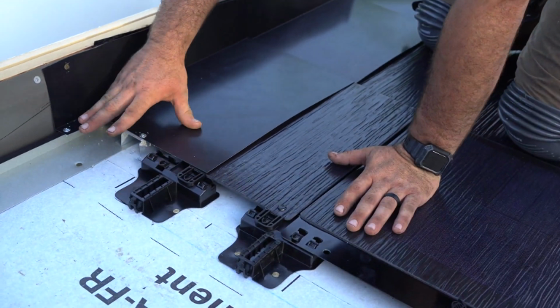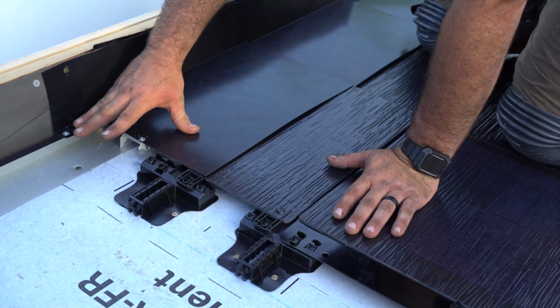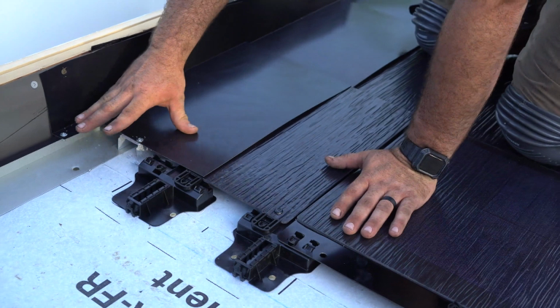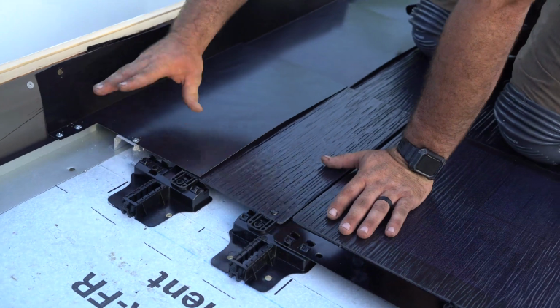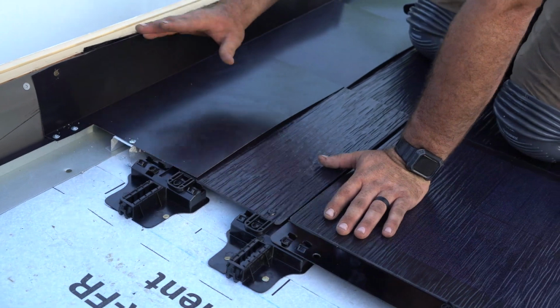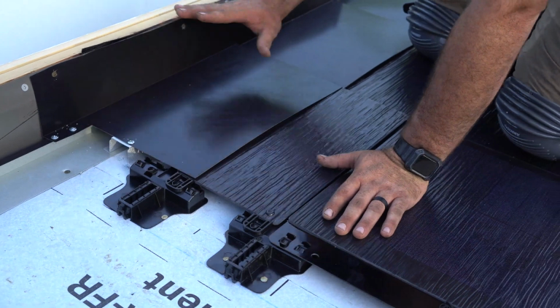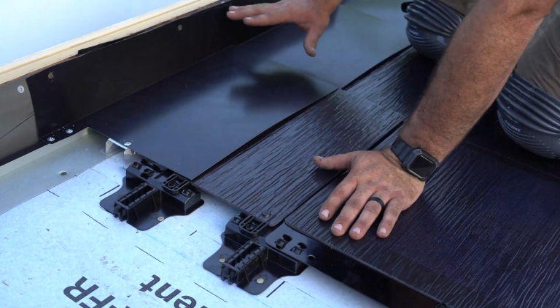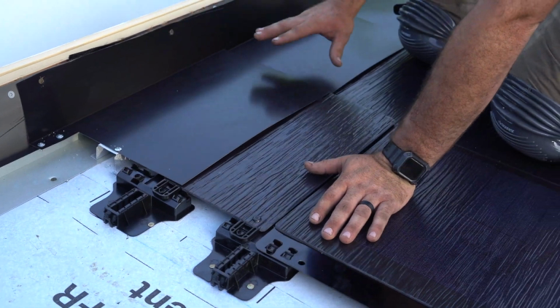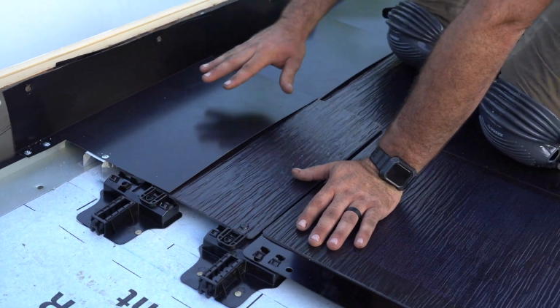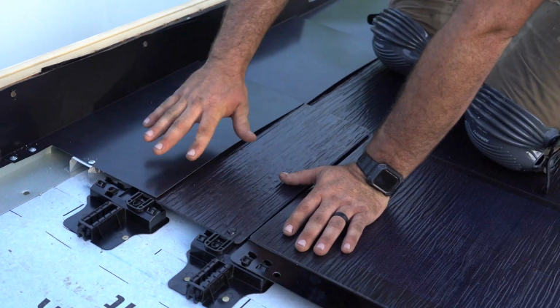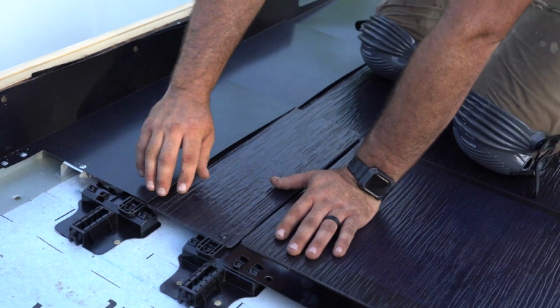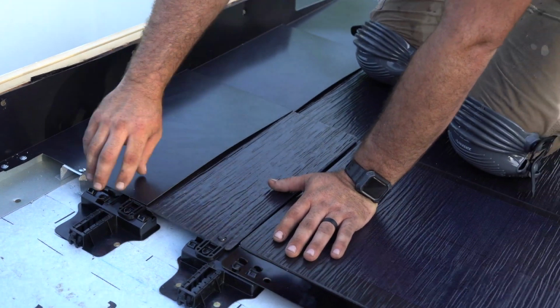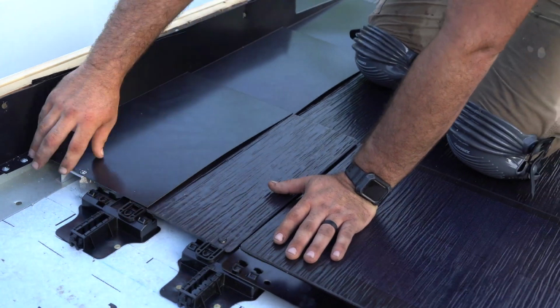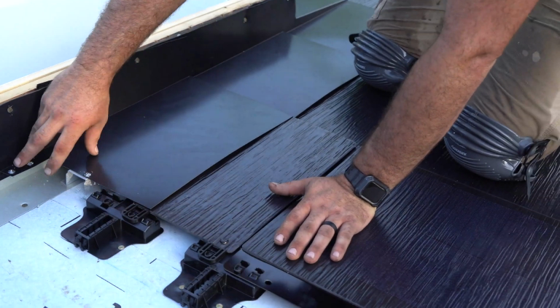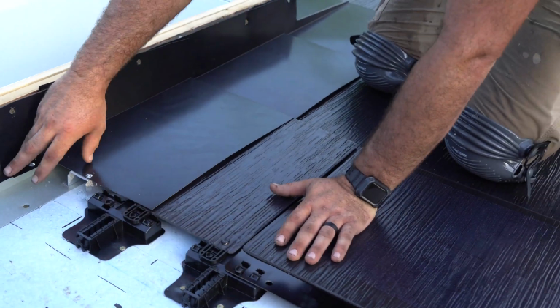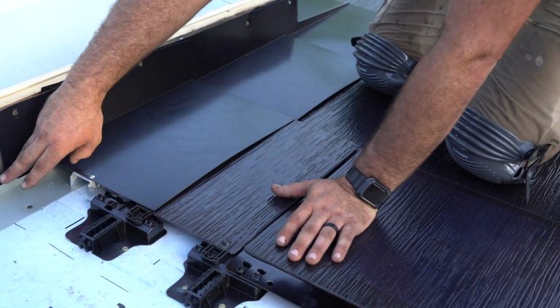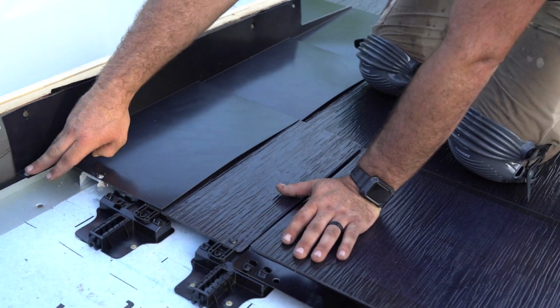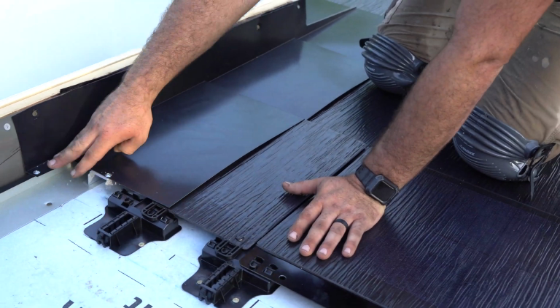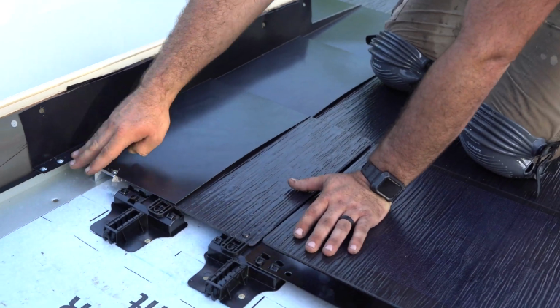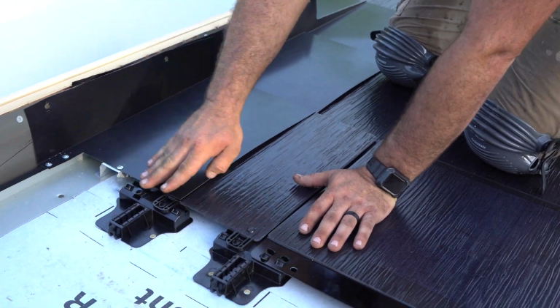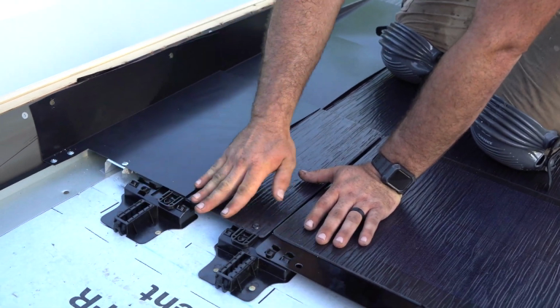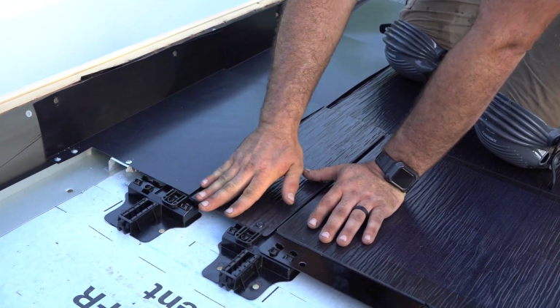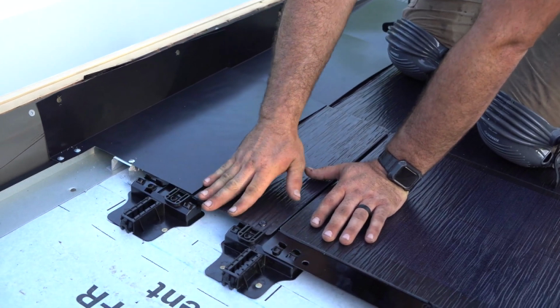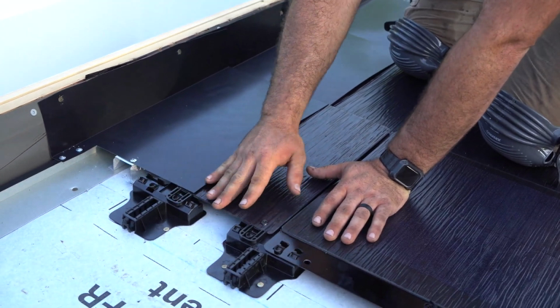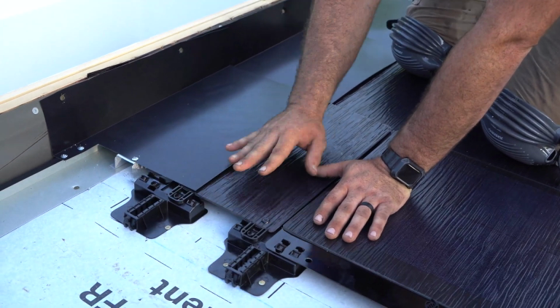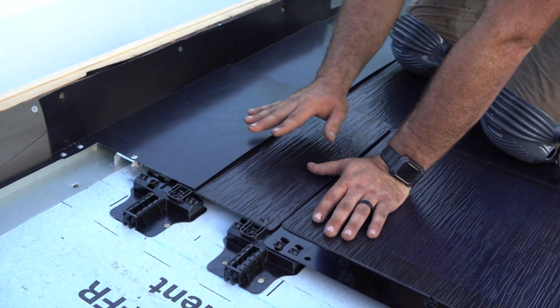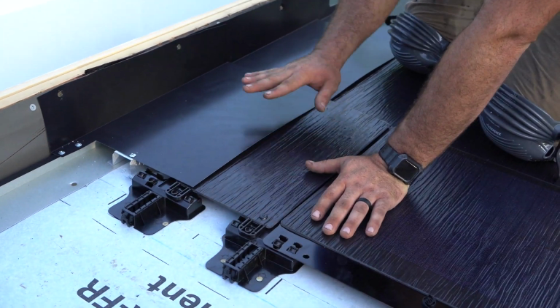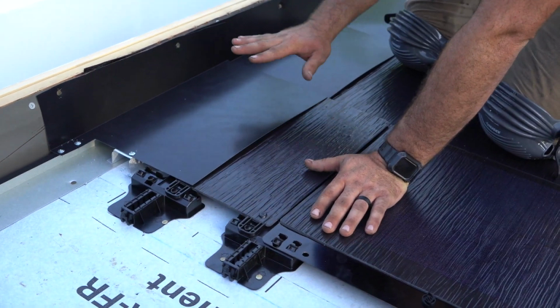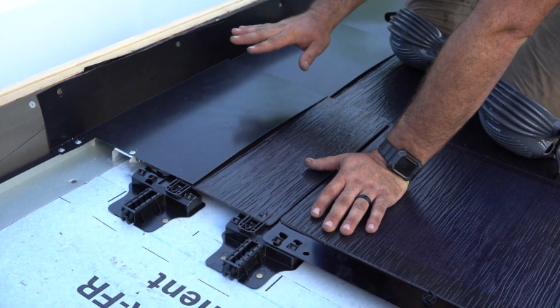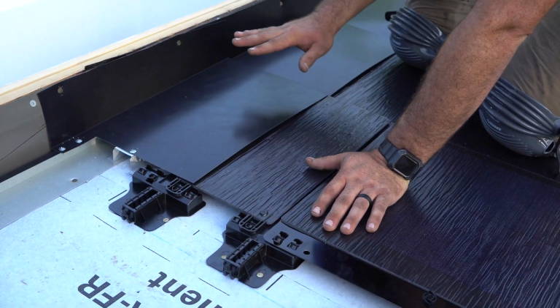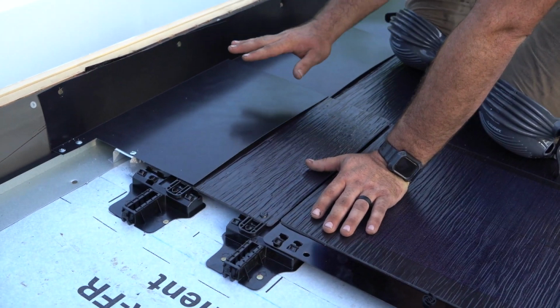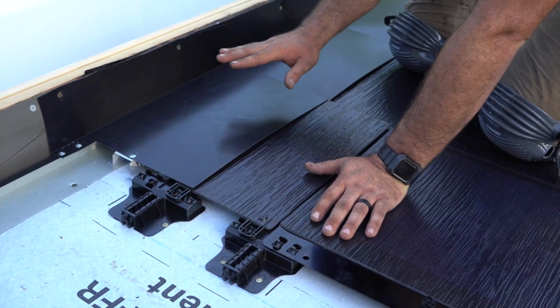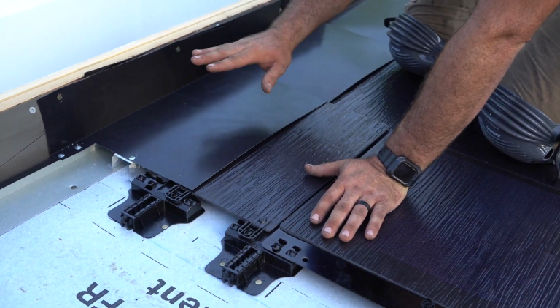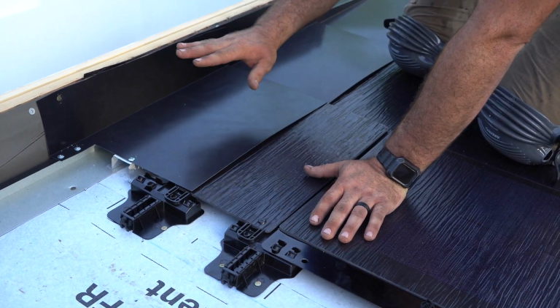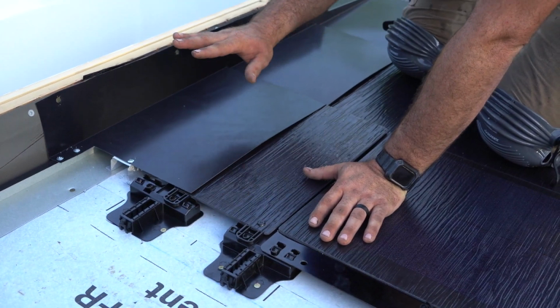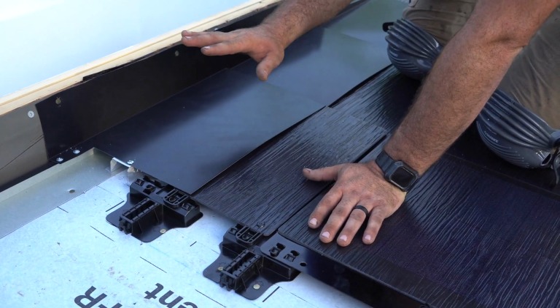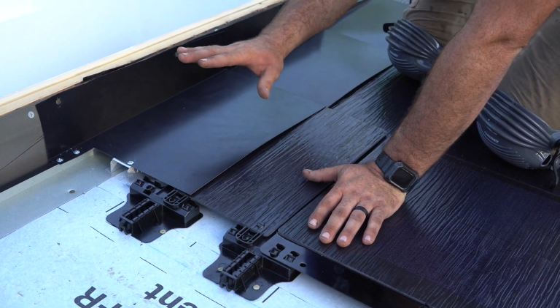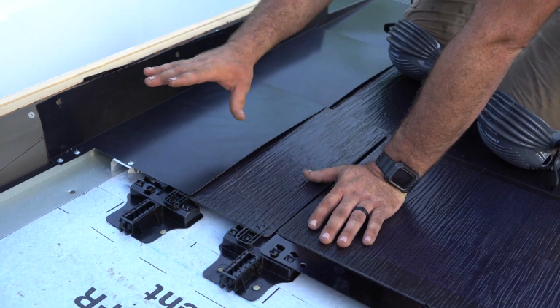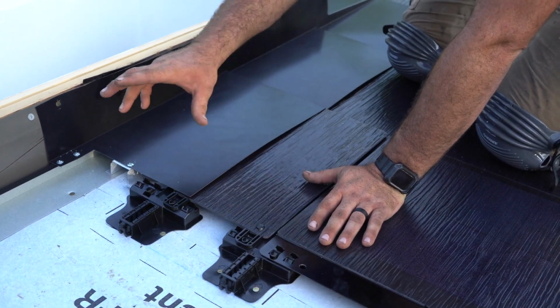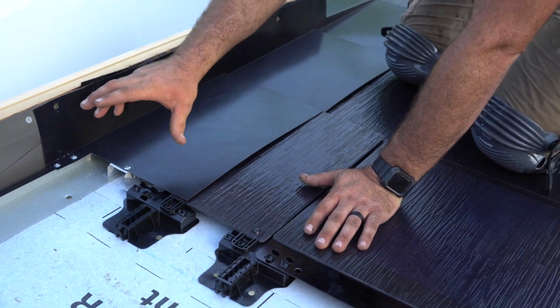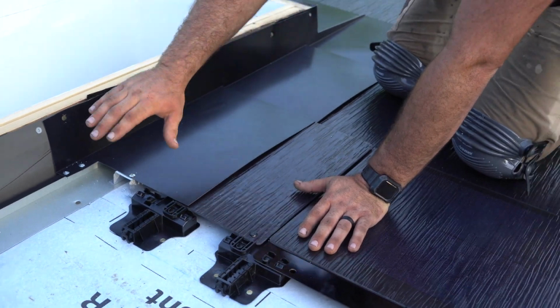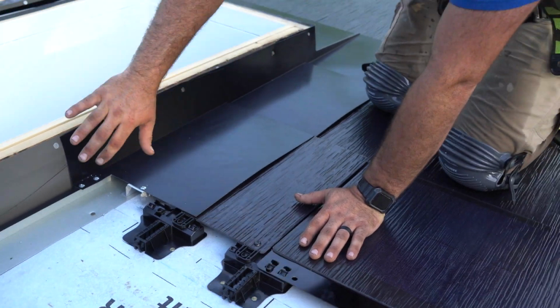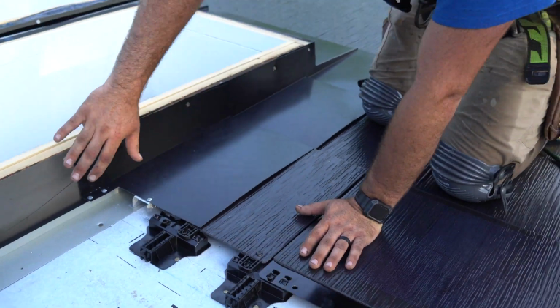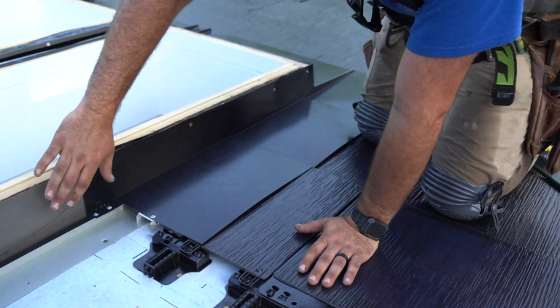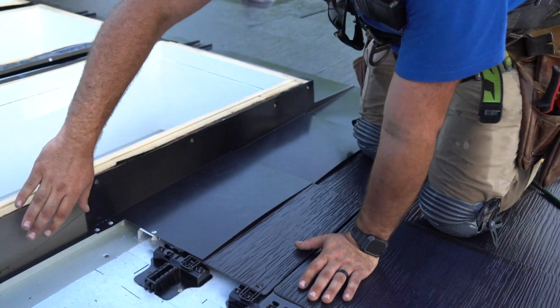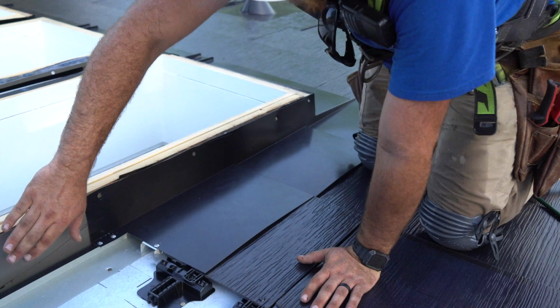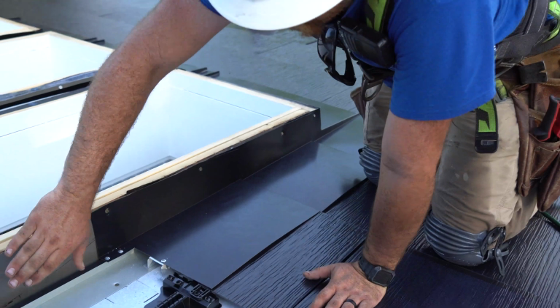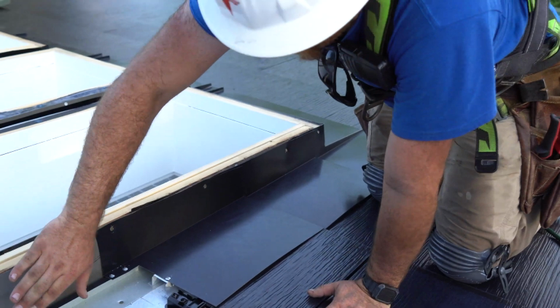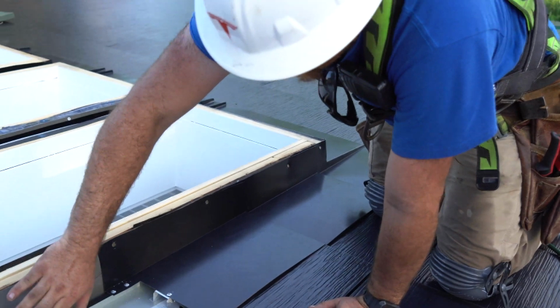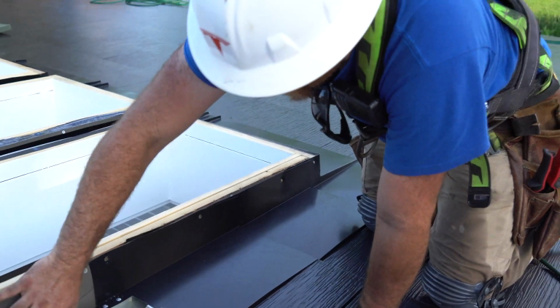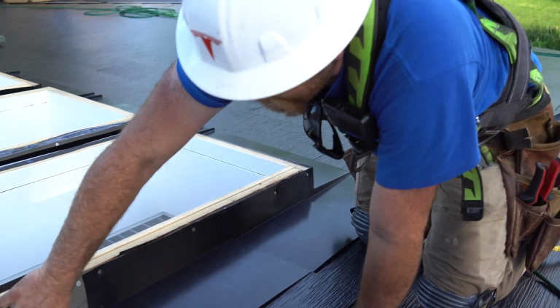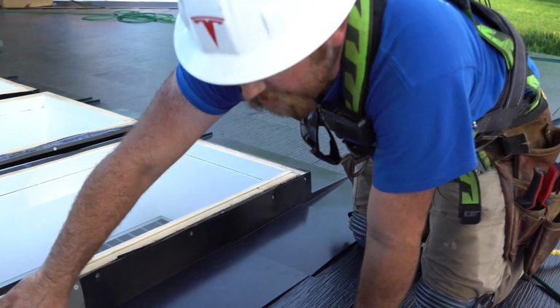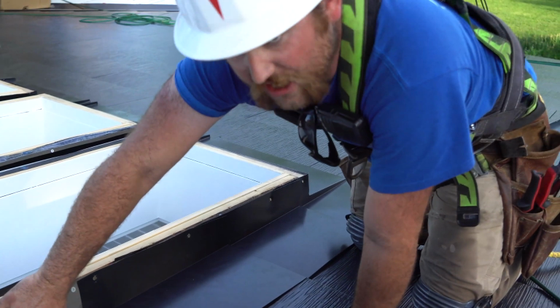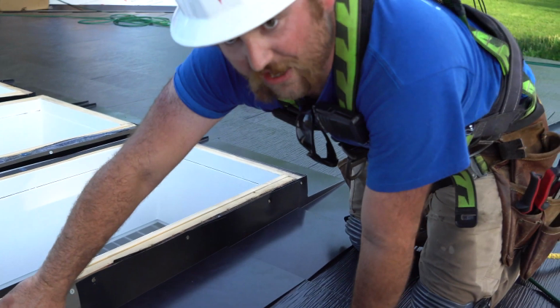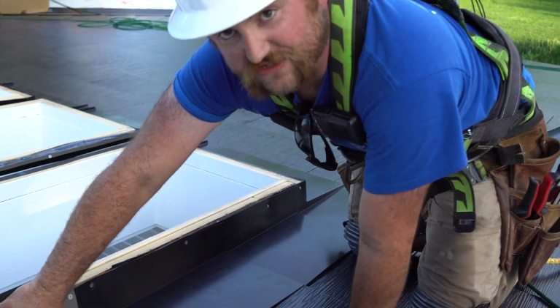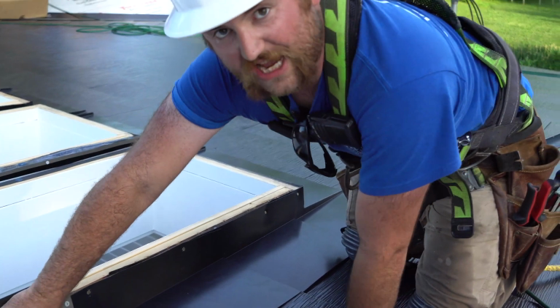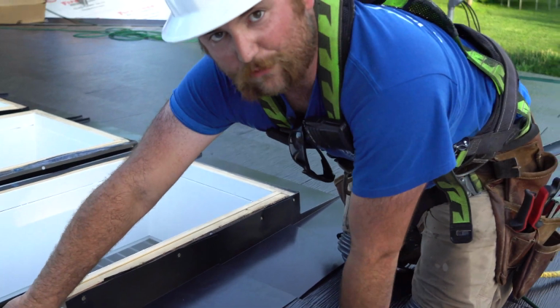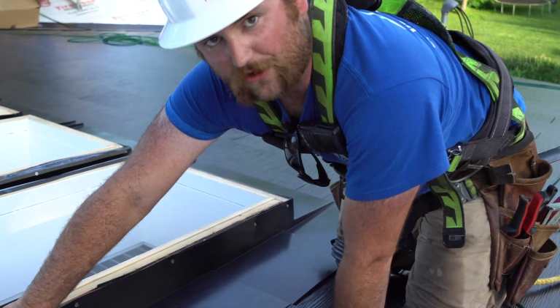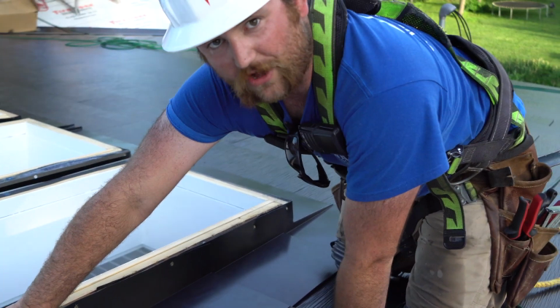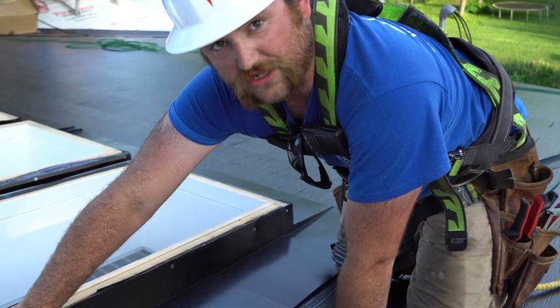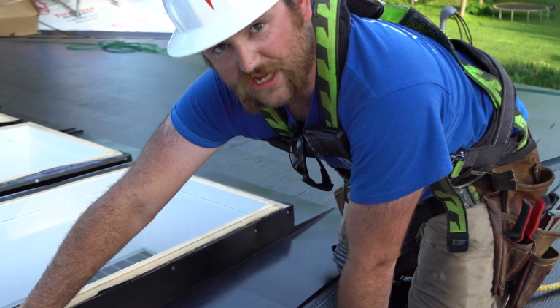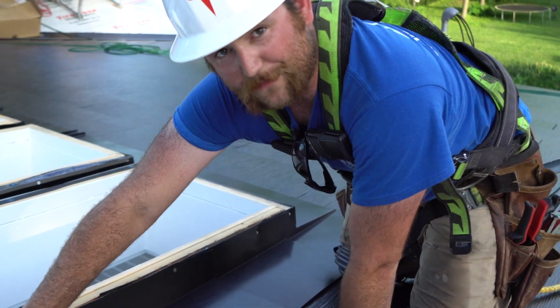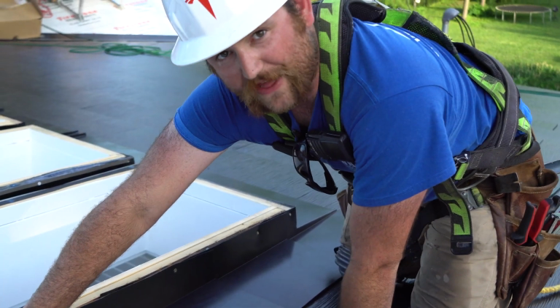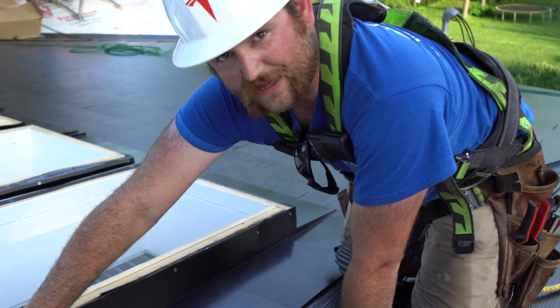Your next tile is going to go on top of this and cover all this up — all your screws and everything — and then you're going to install your next piece of sidewall on top of that.